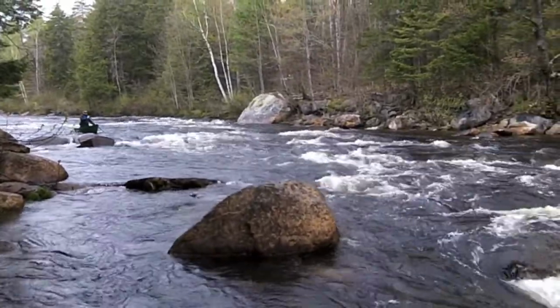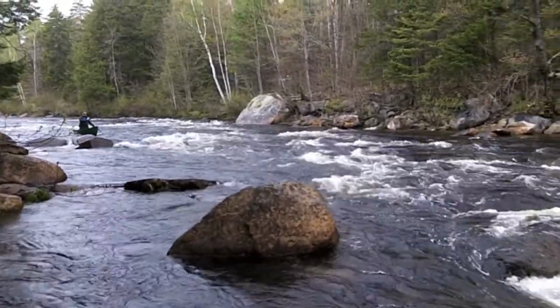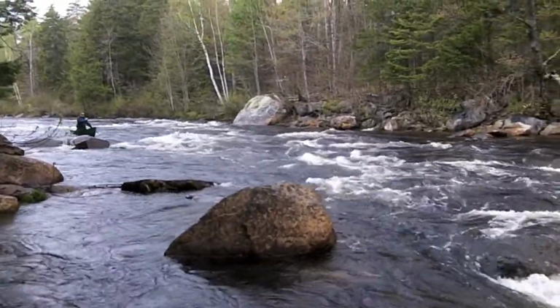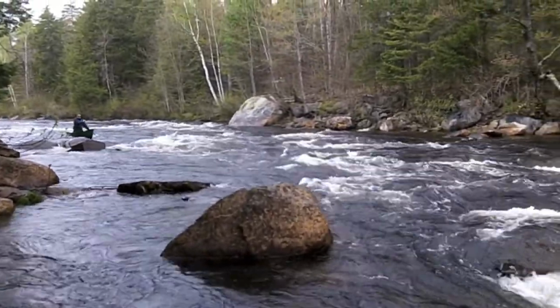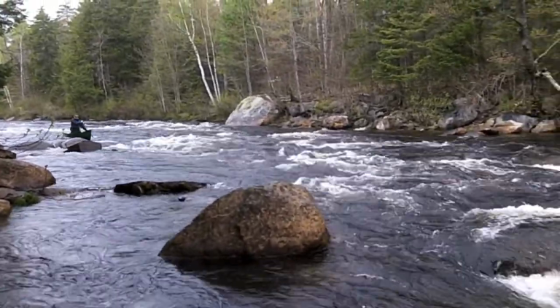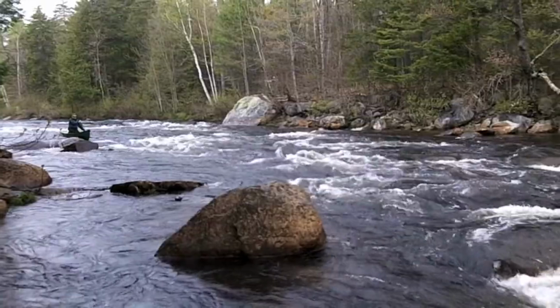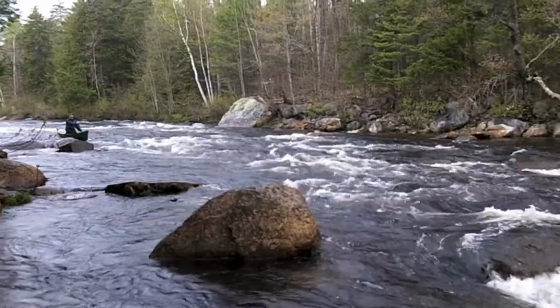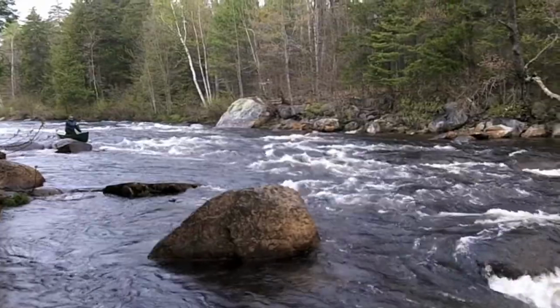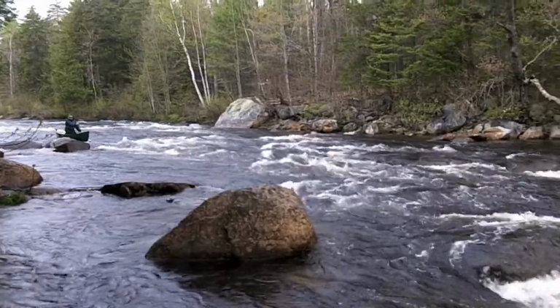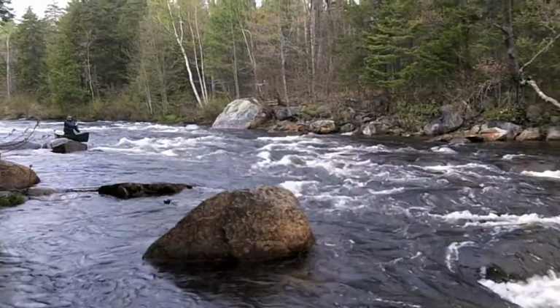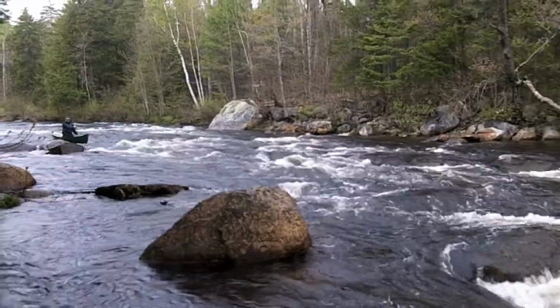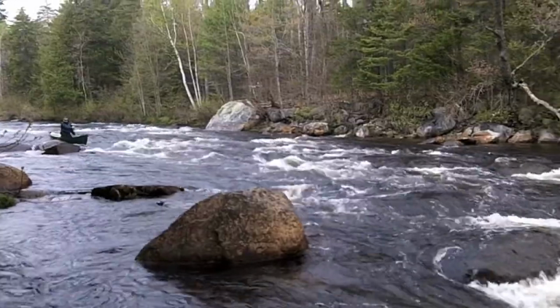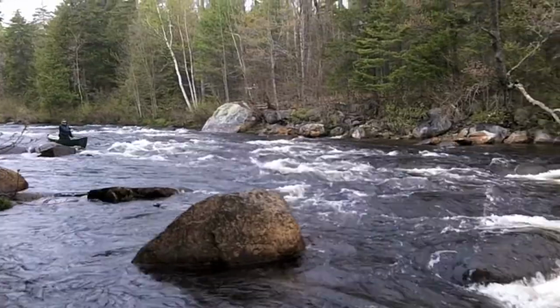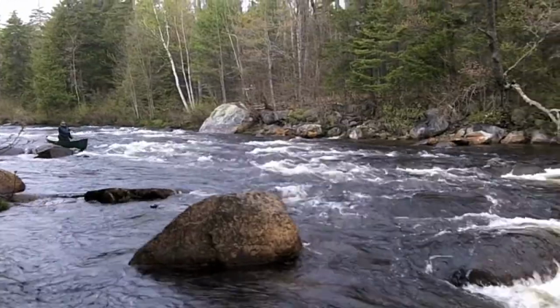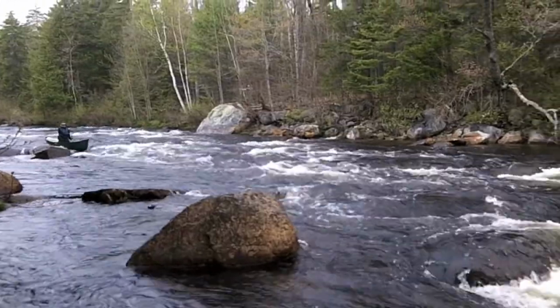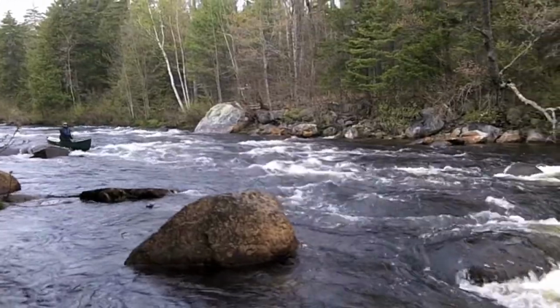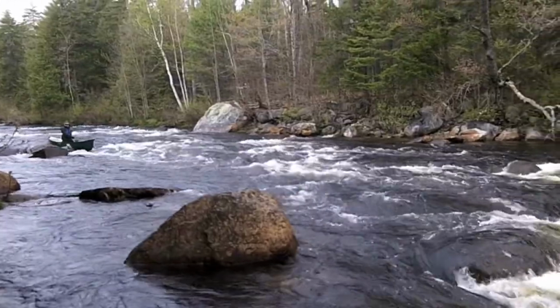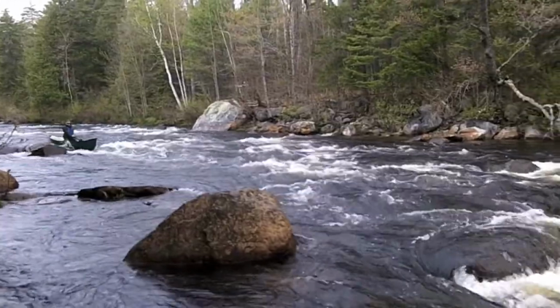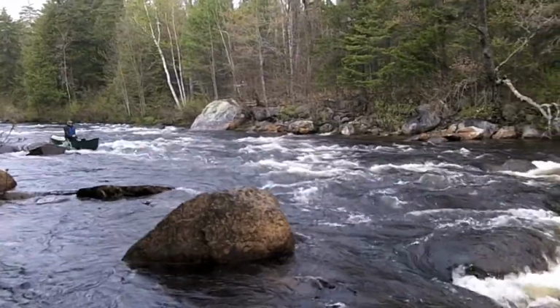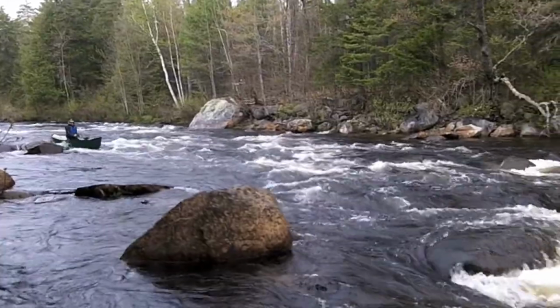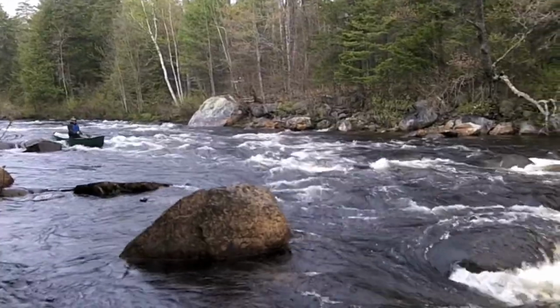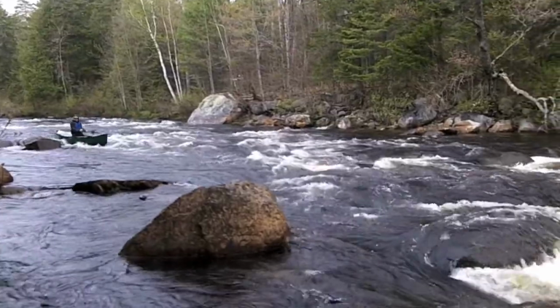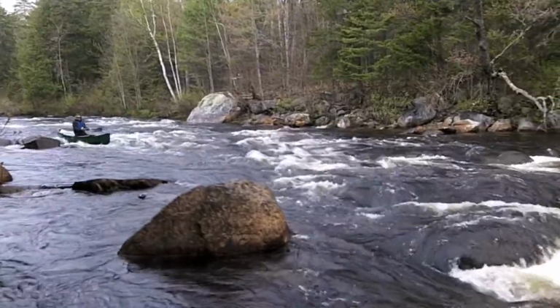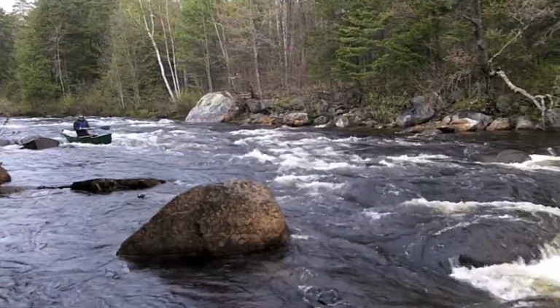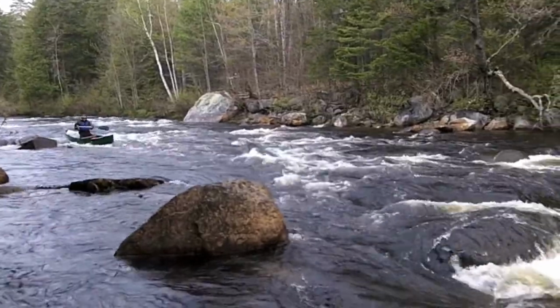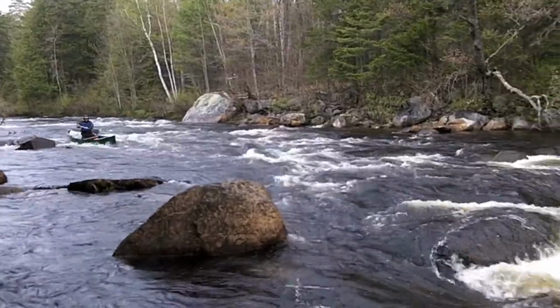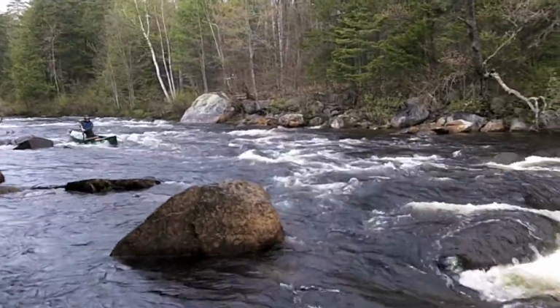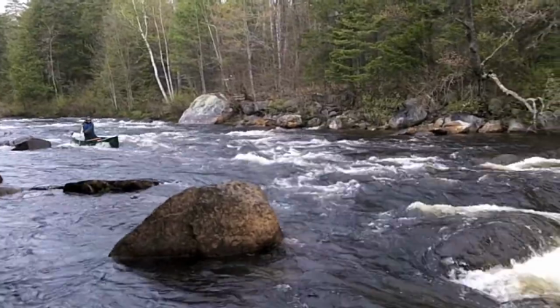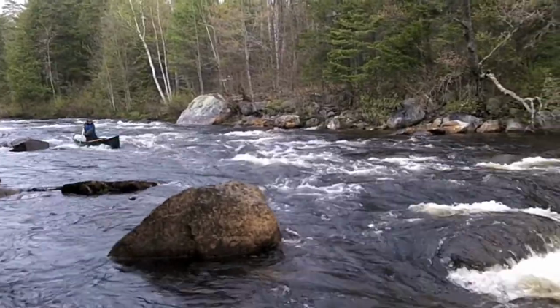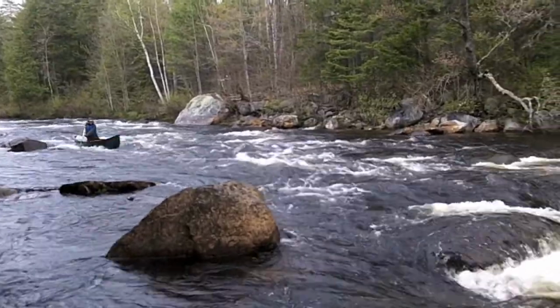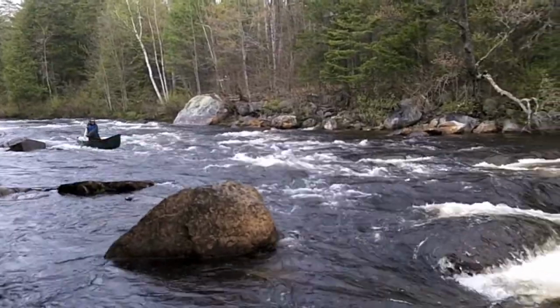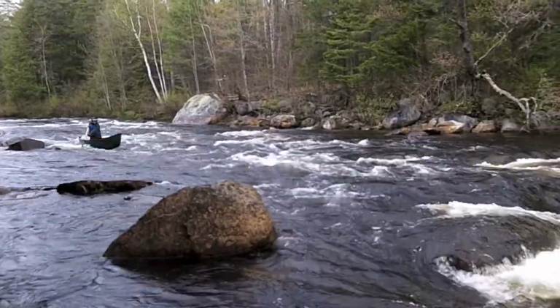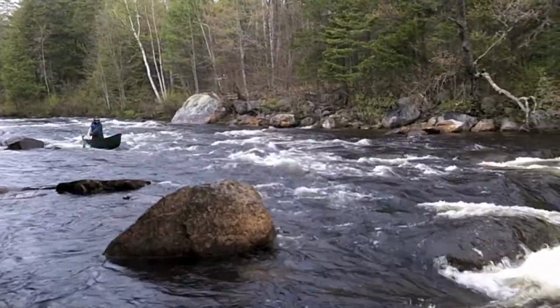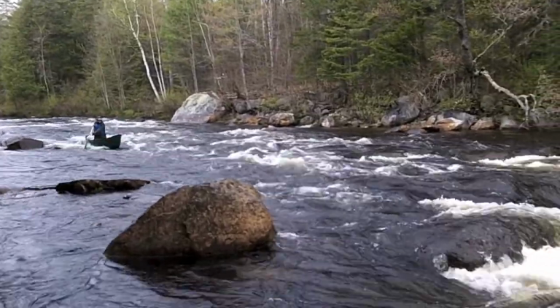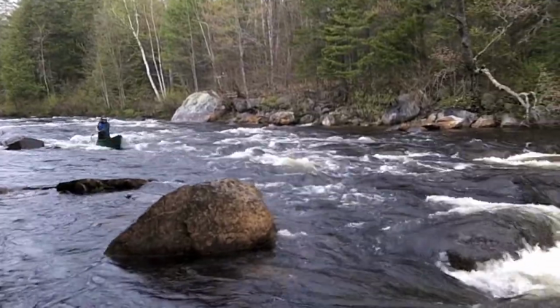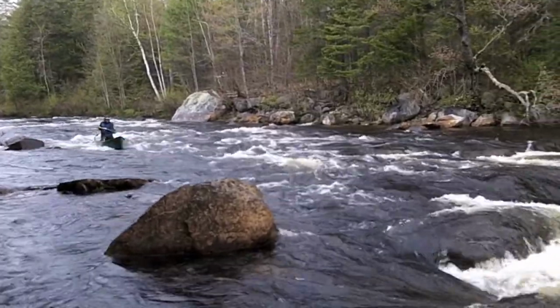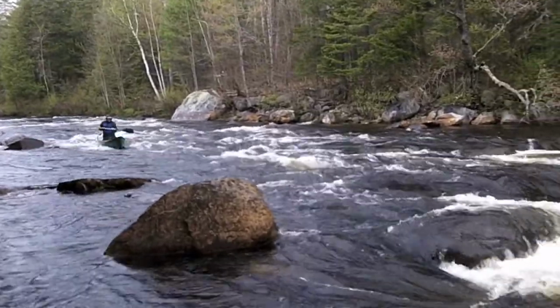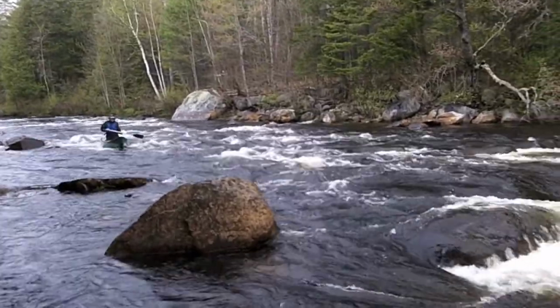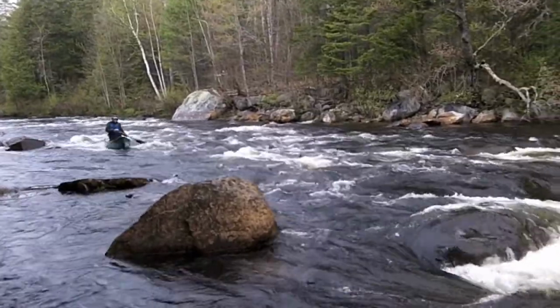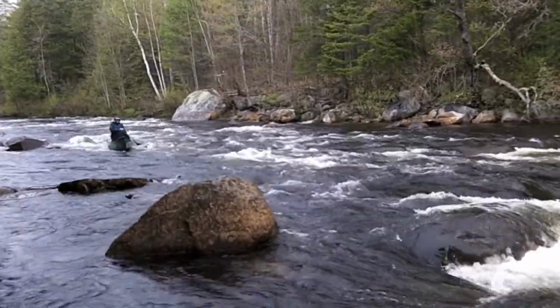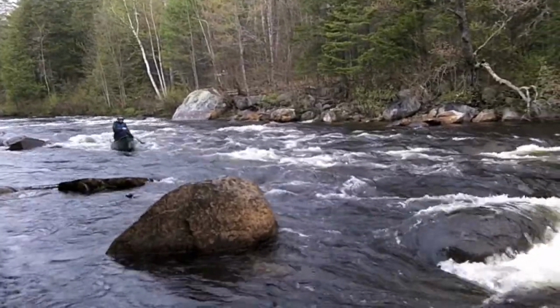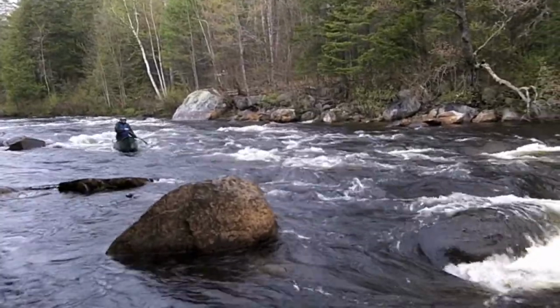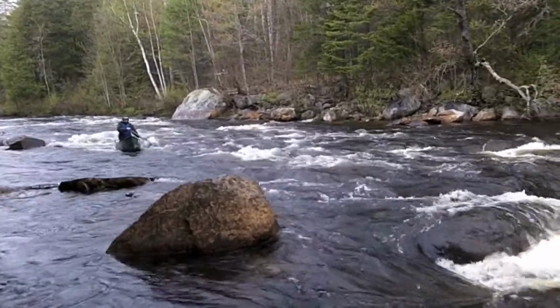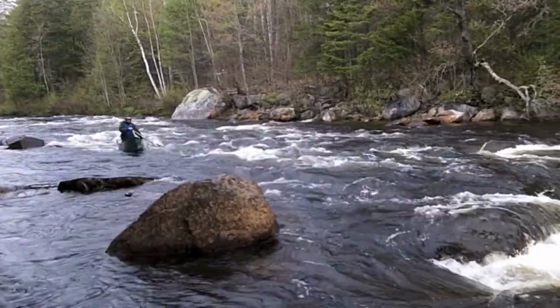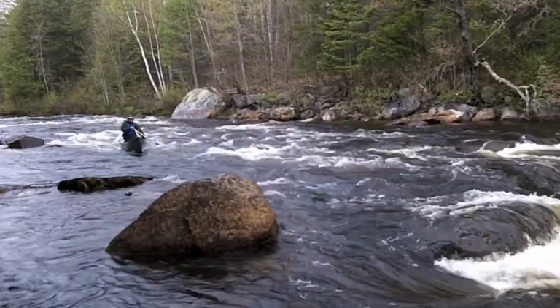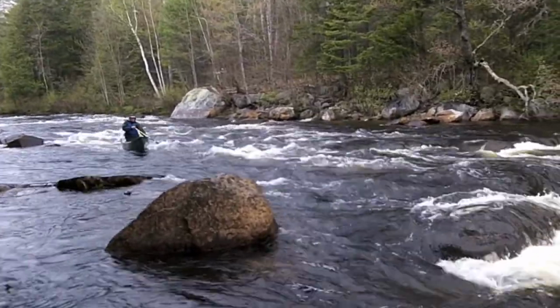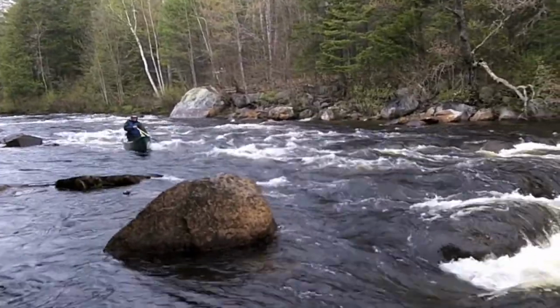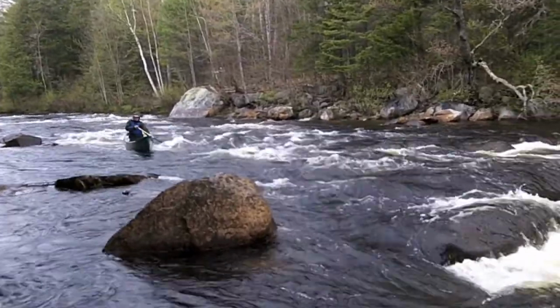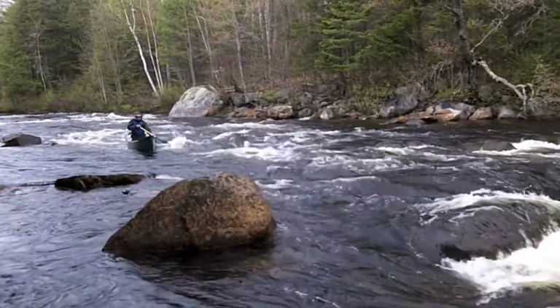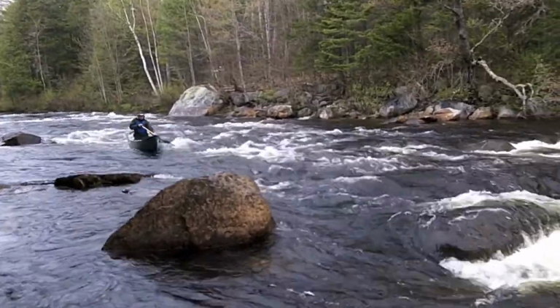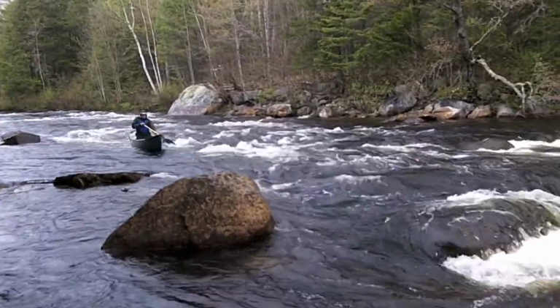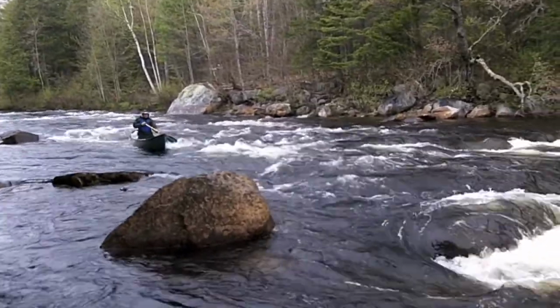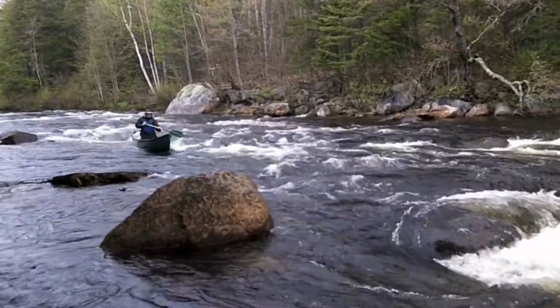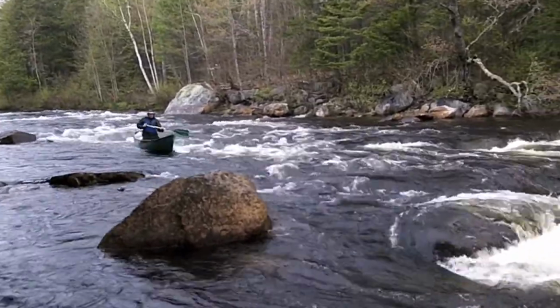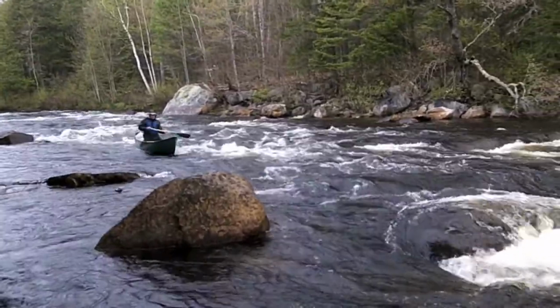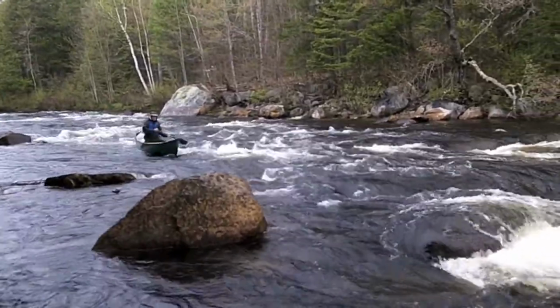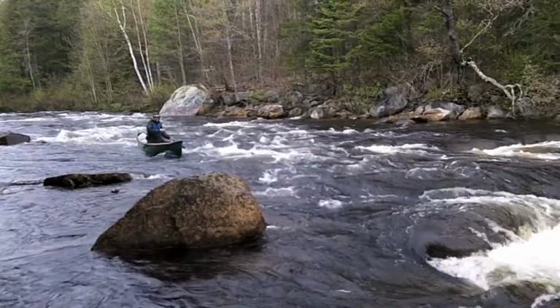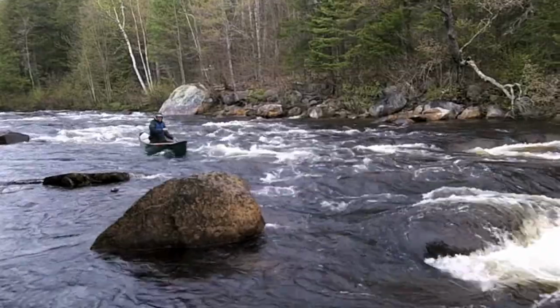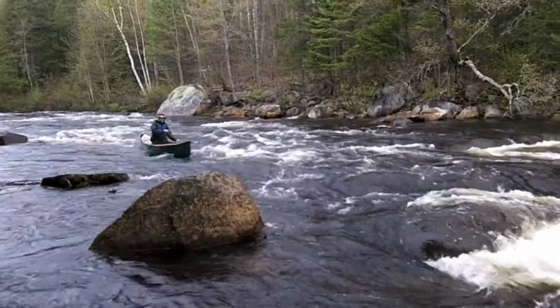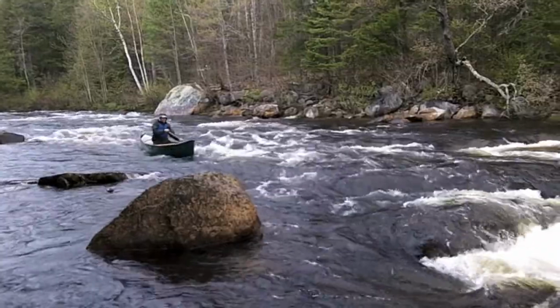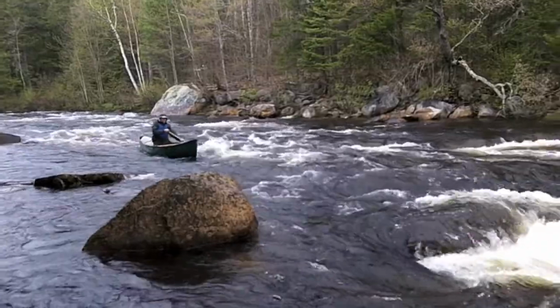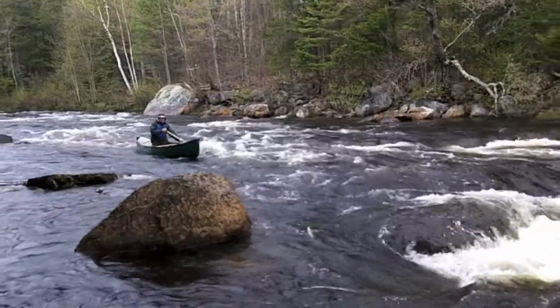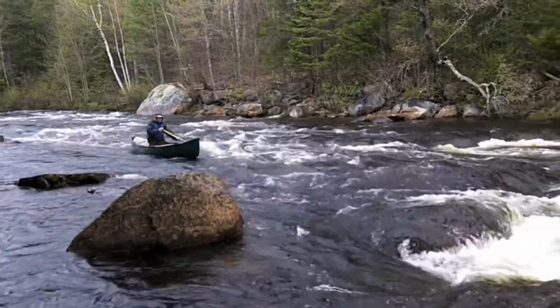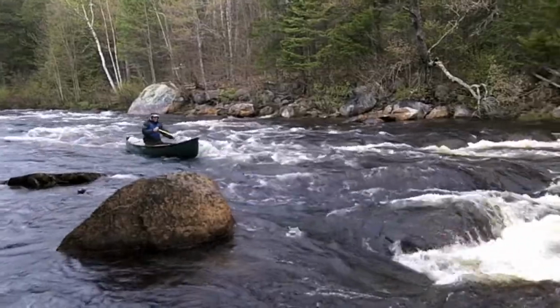Here comes Matt Hunter, over the drop. We're at Billy Jack Rips here. He's got his raincoat on, starting to shower.